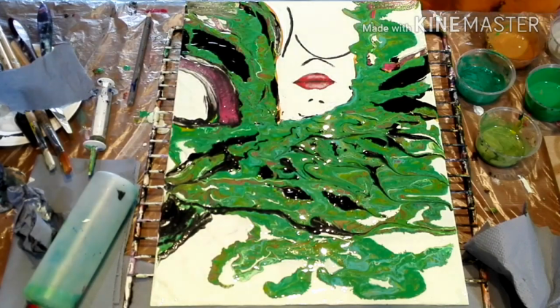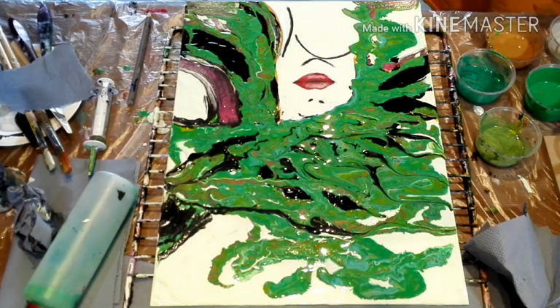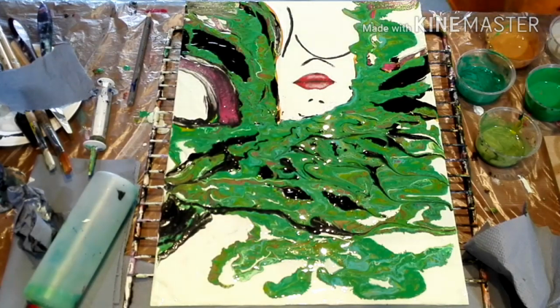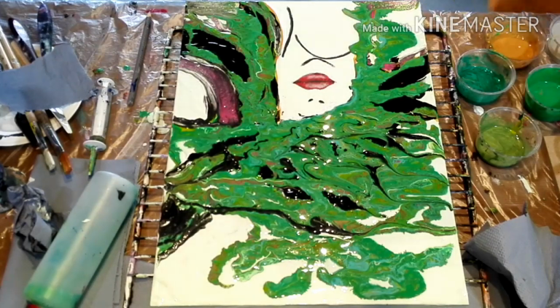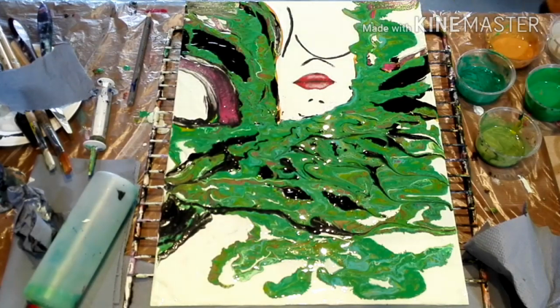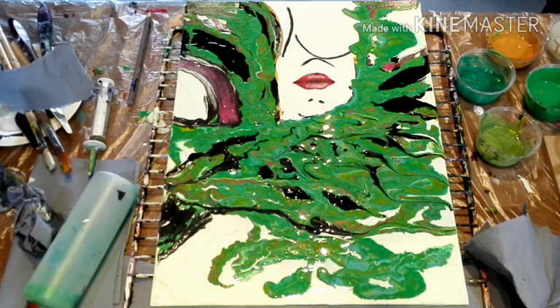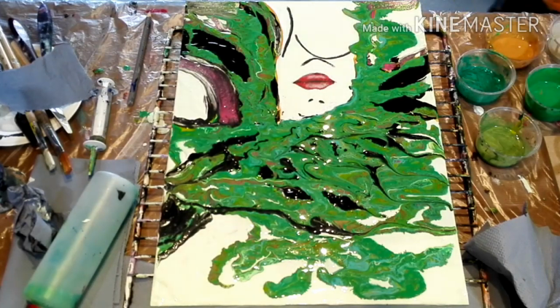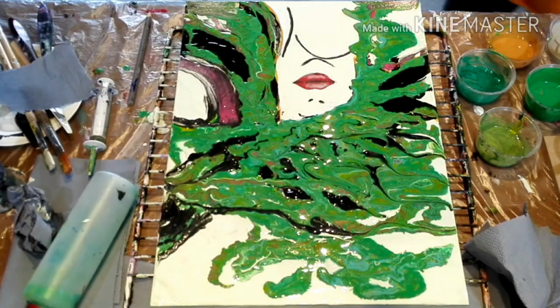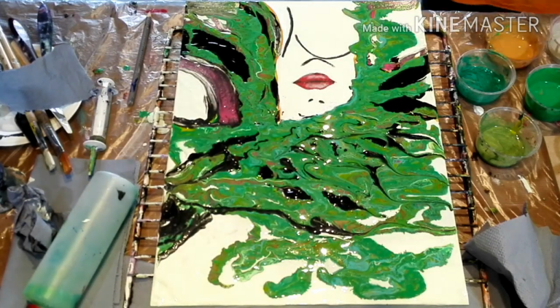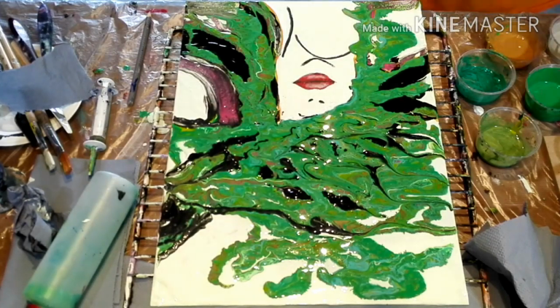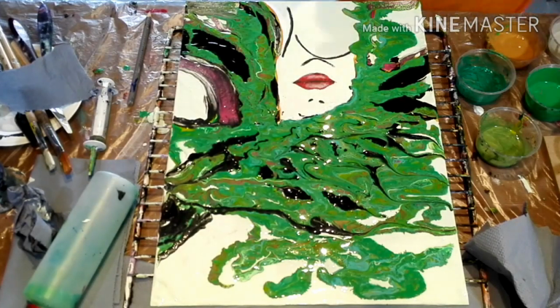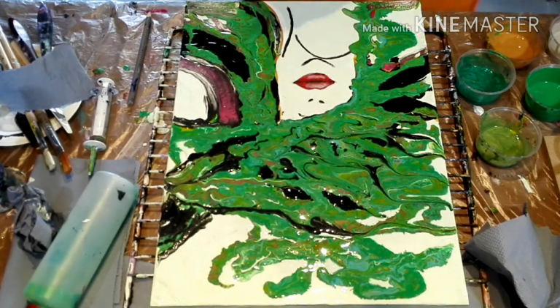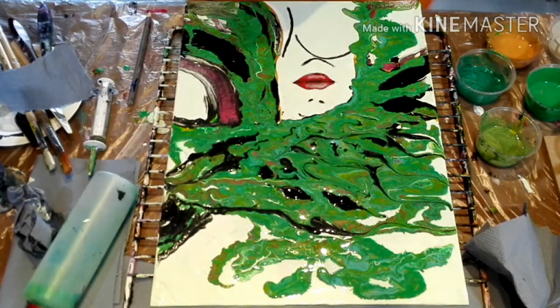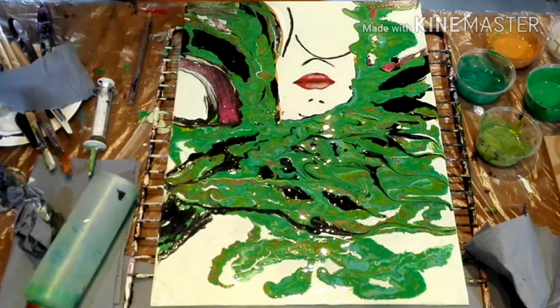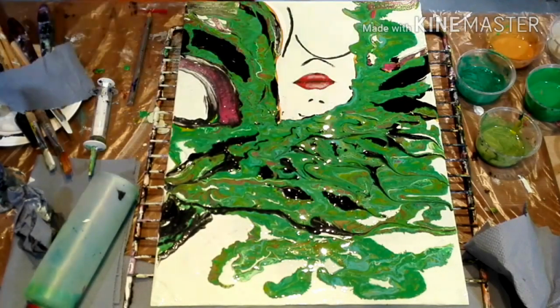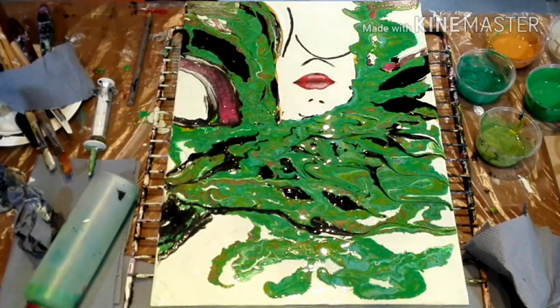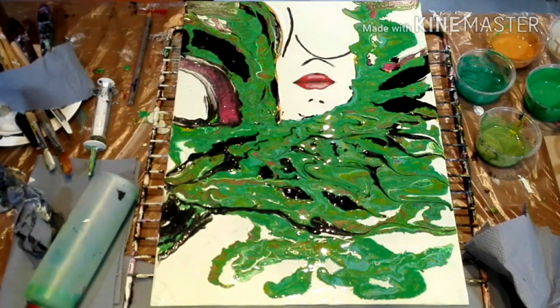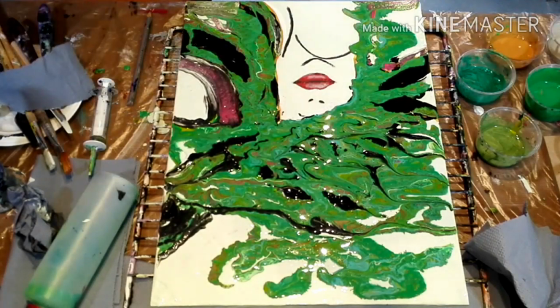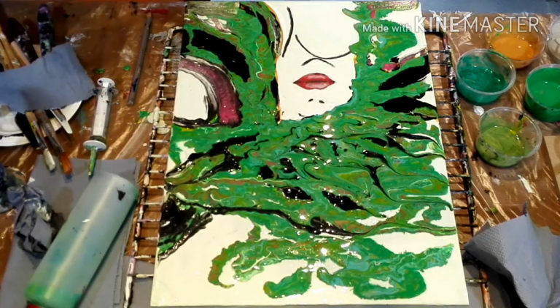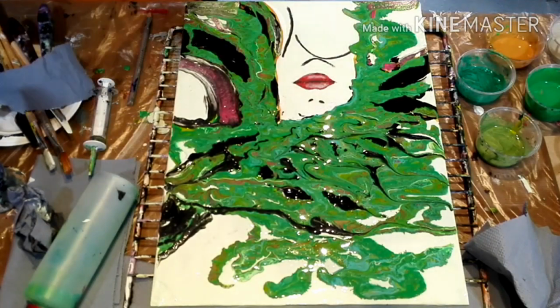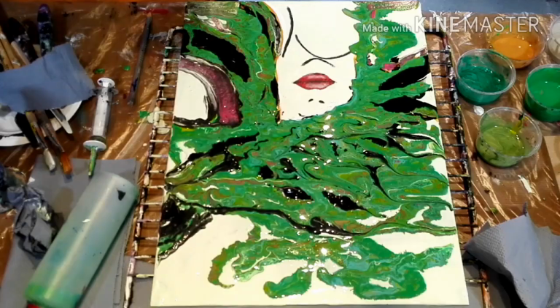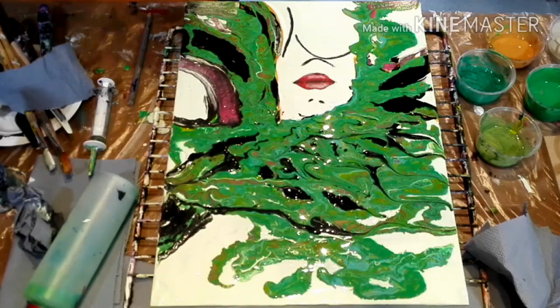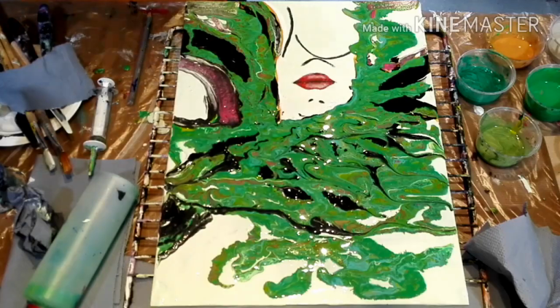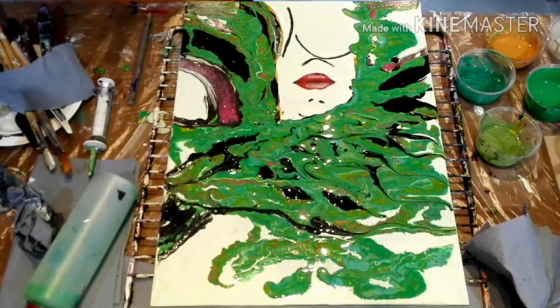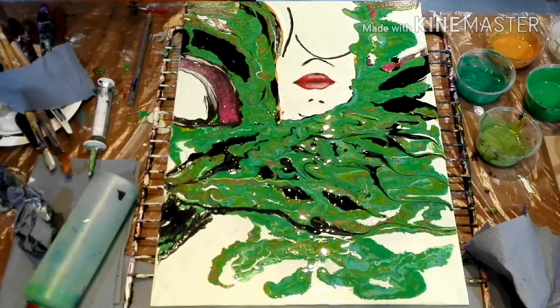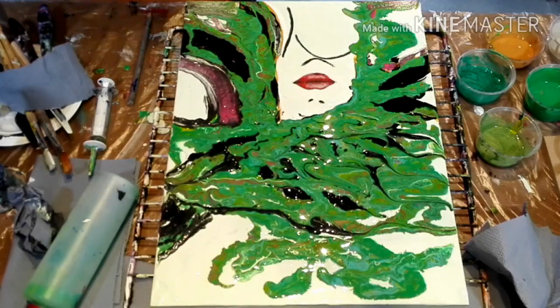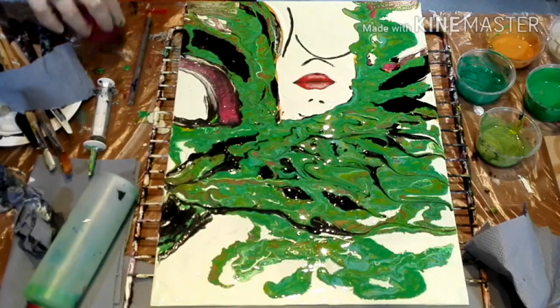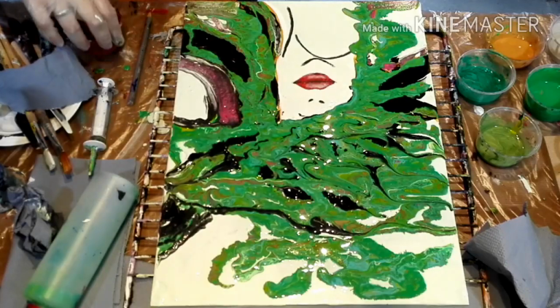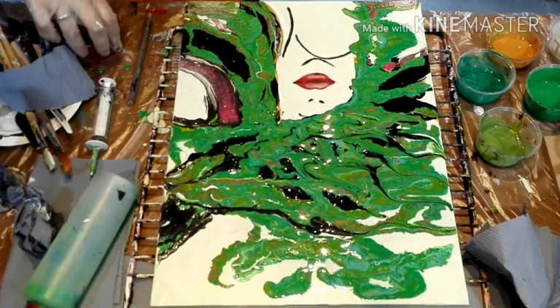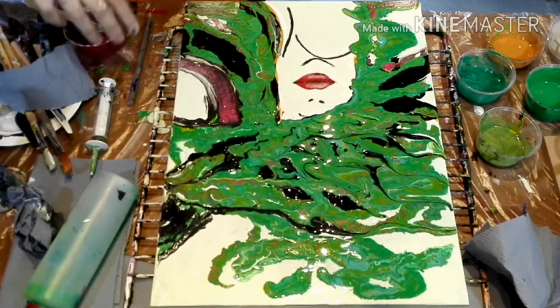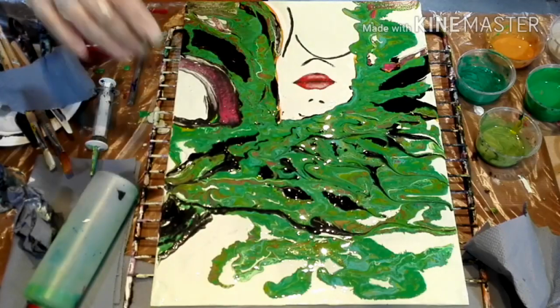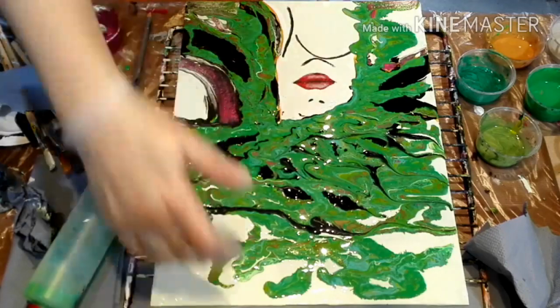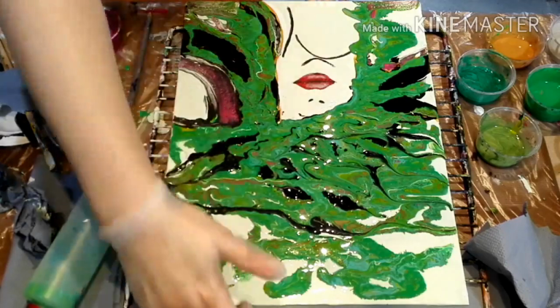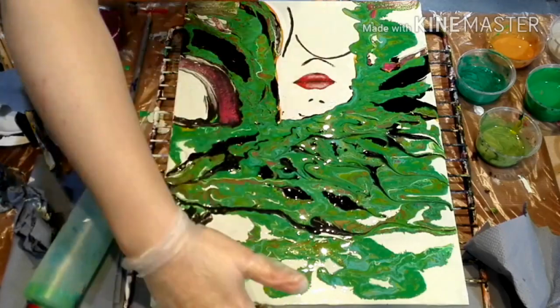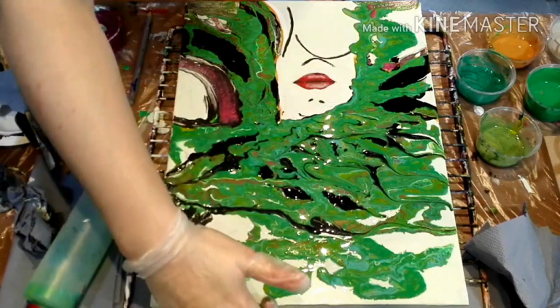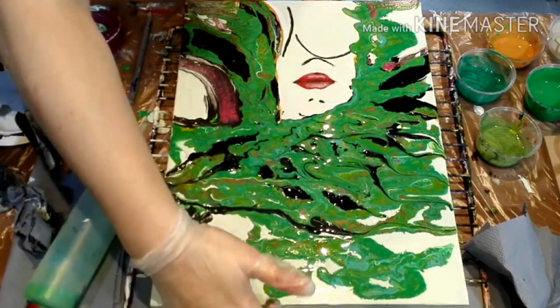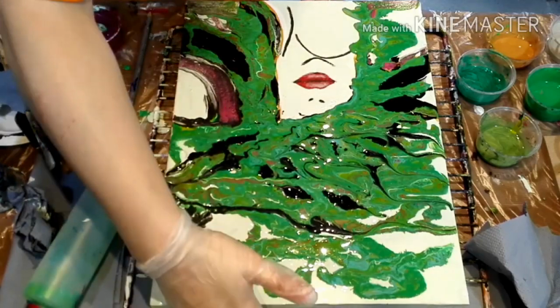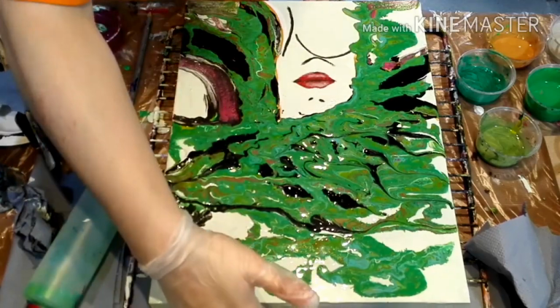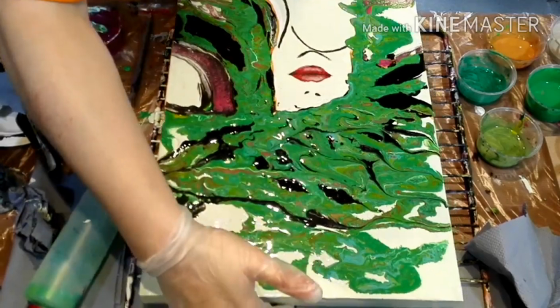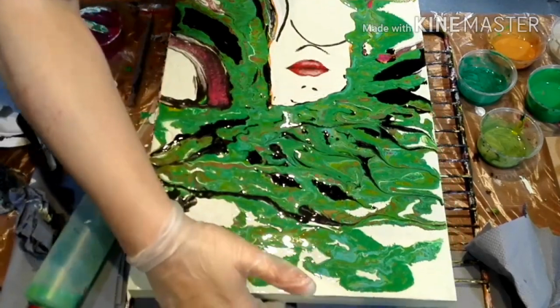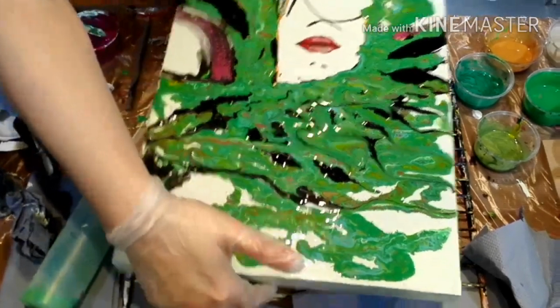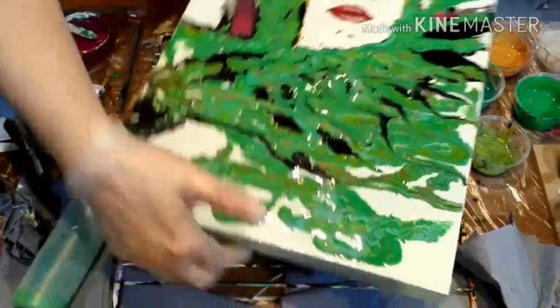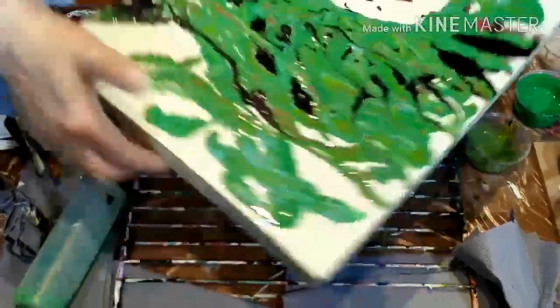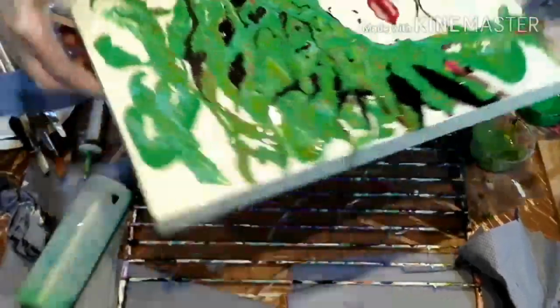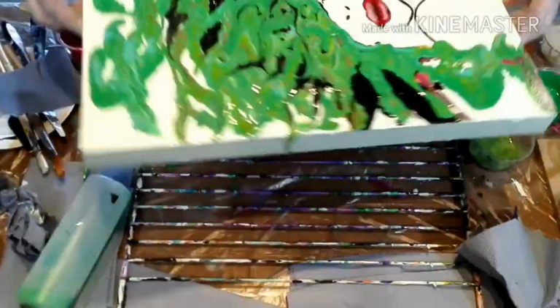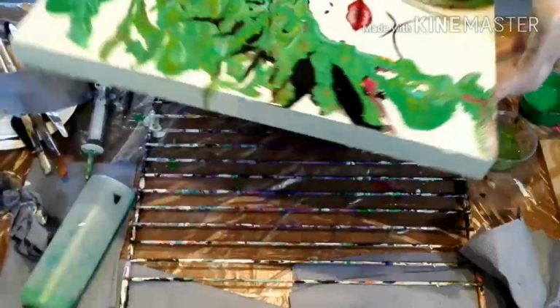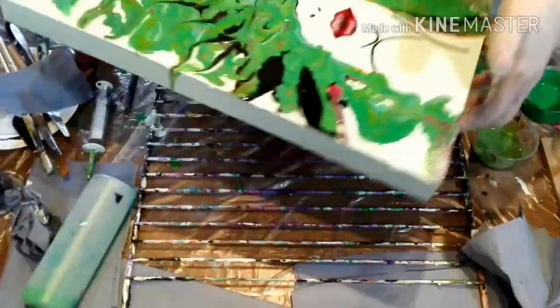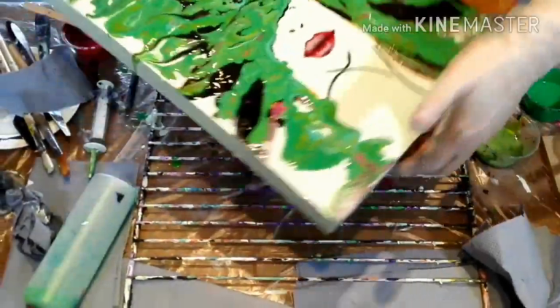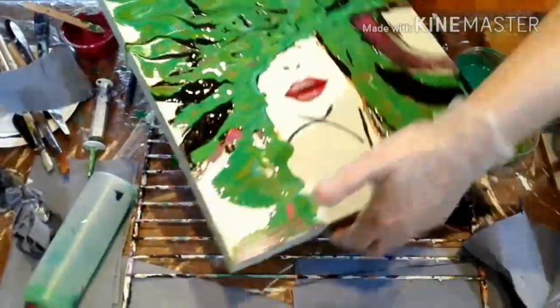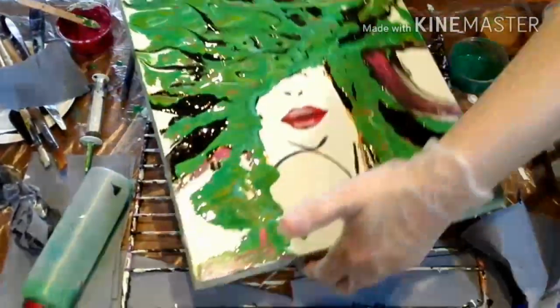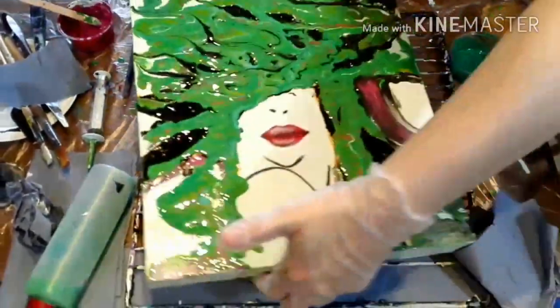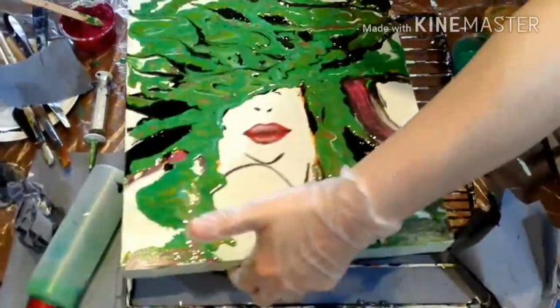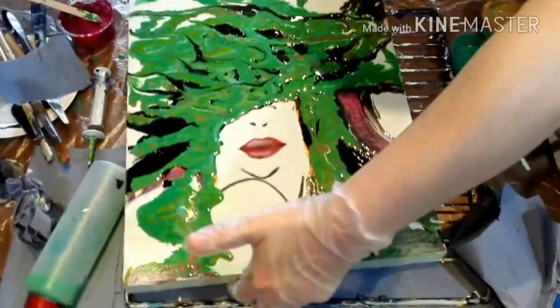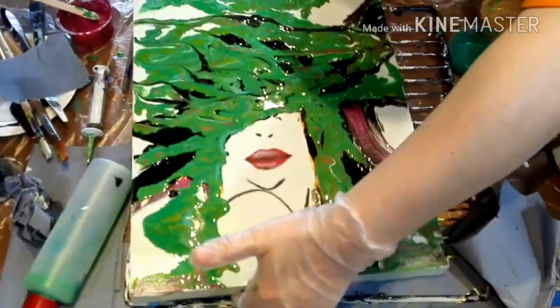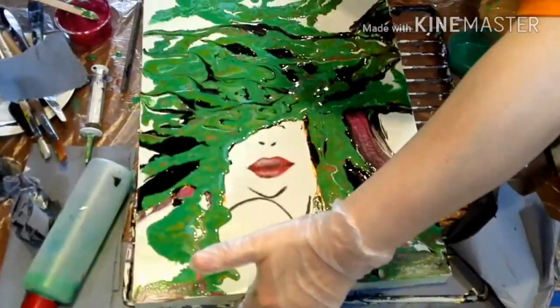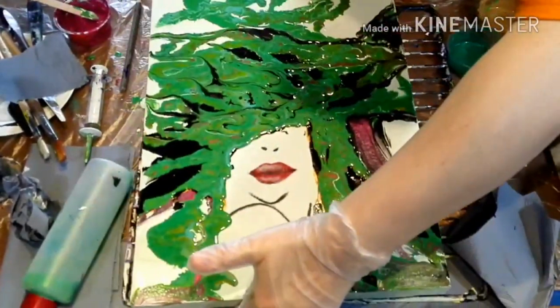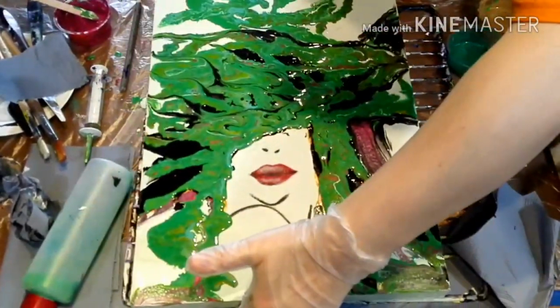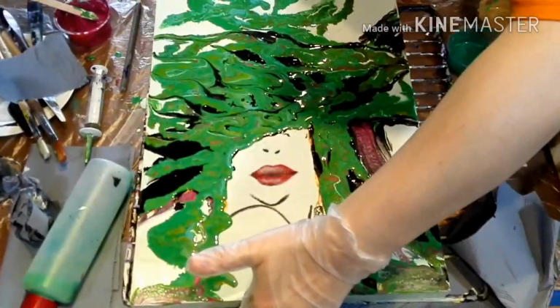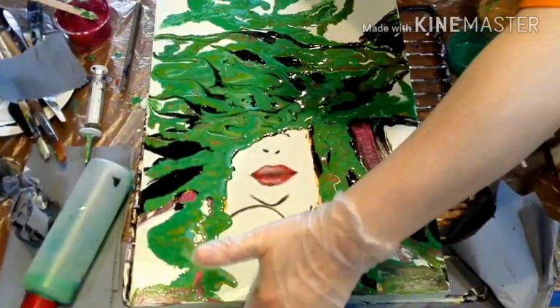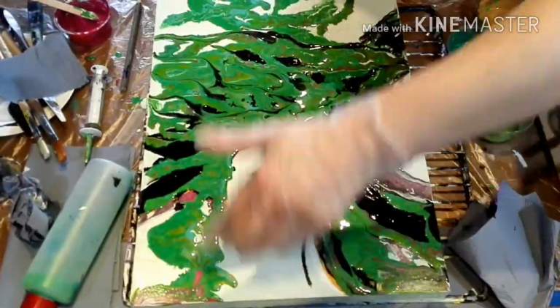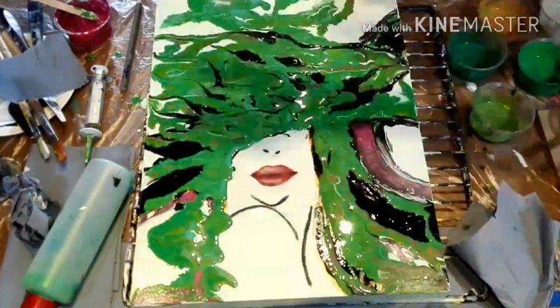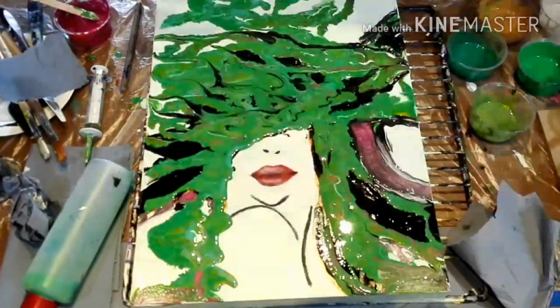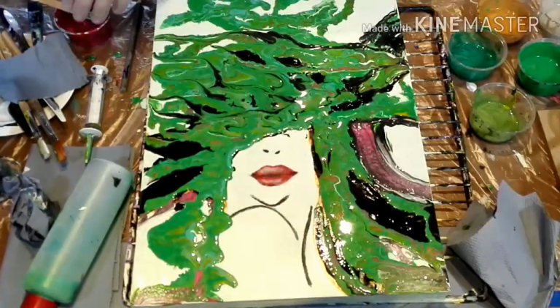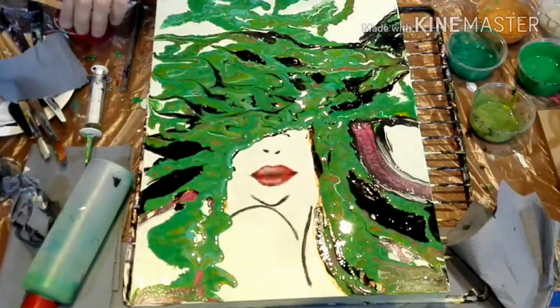Now I'm going to turn it around so that I can reach the top of the painting, because otherwise I'd probably just drop something into it.